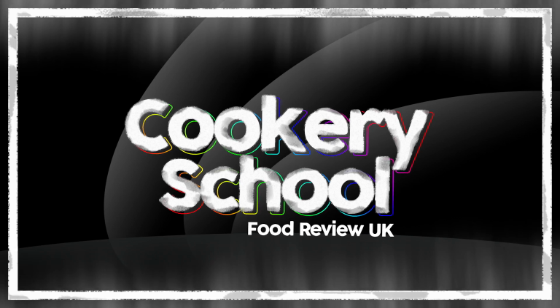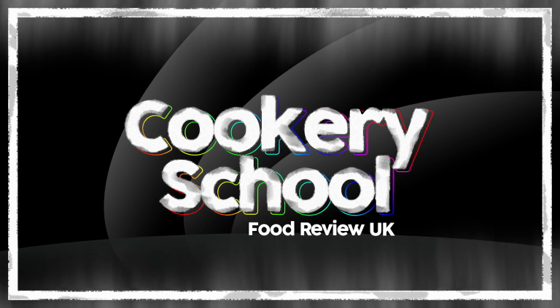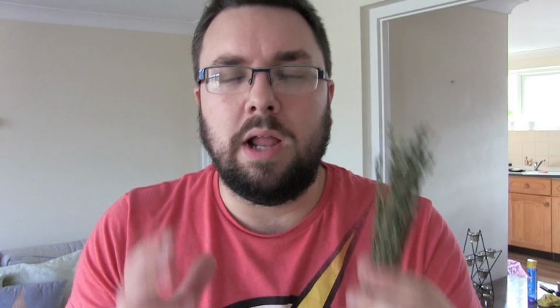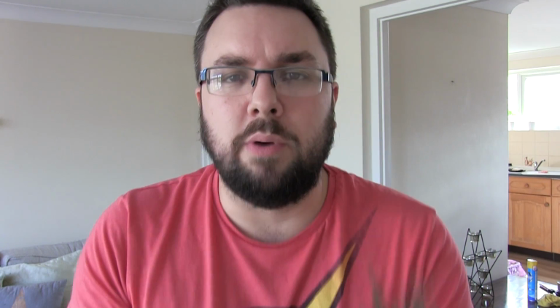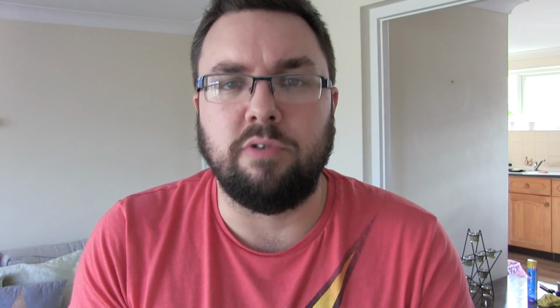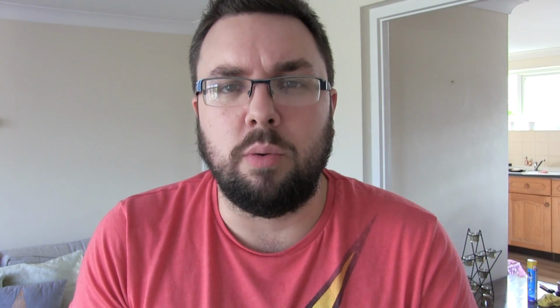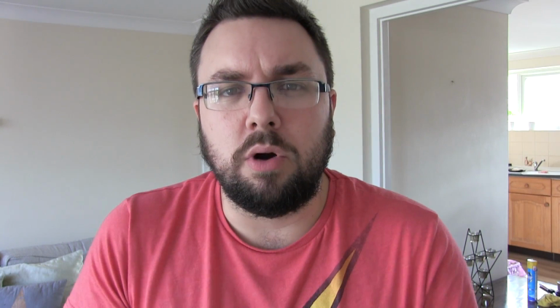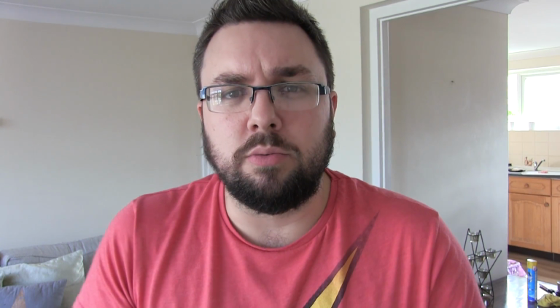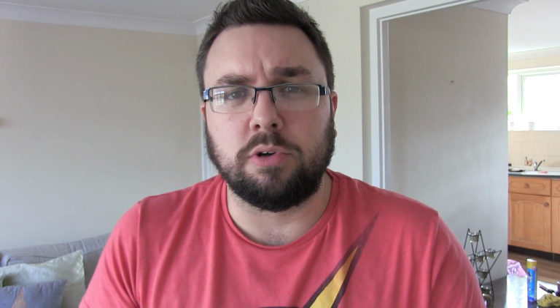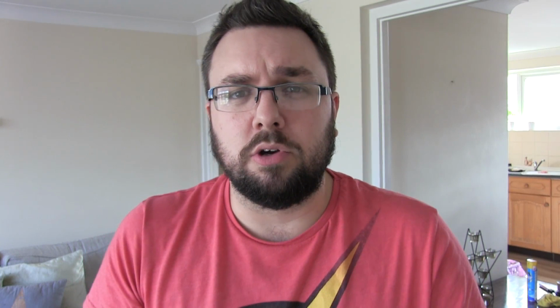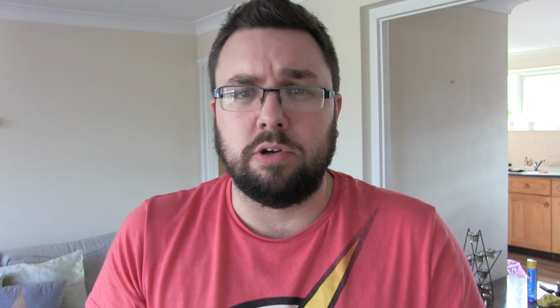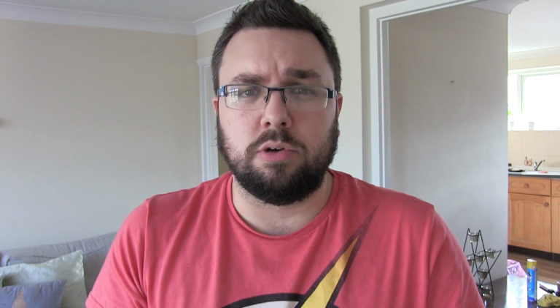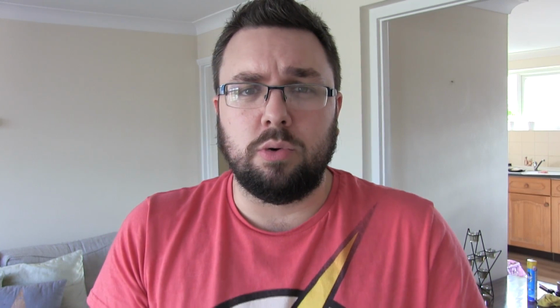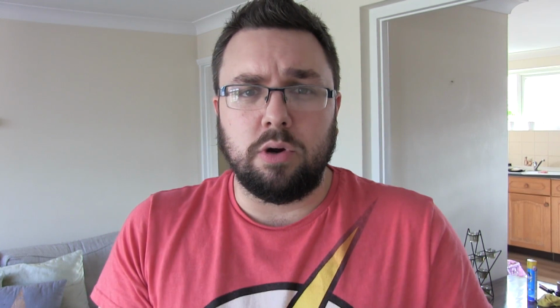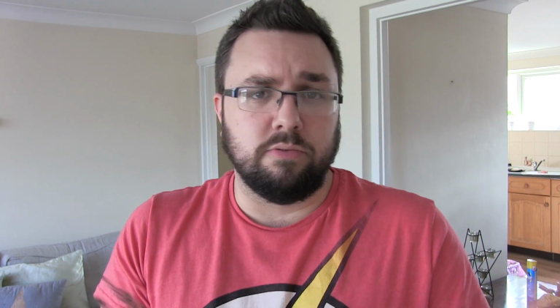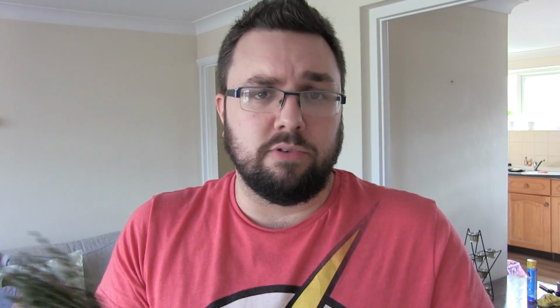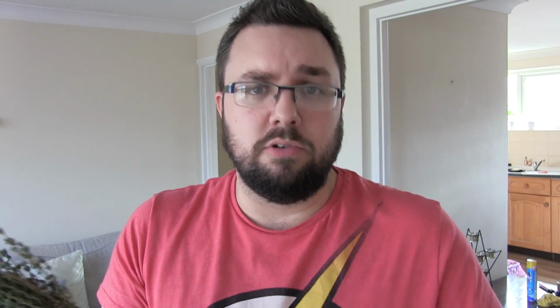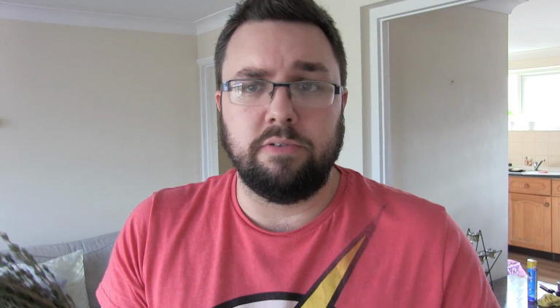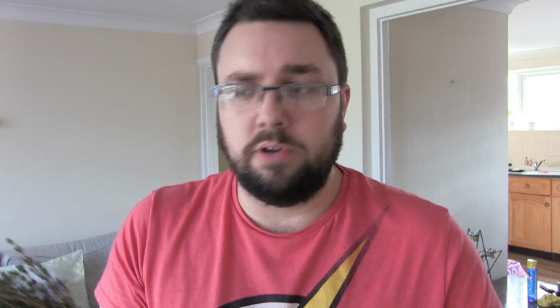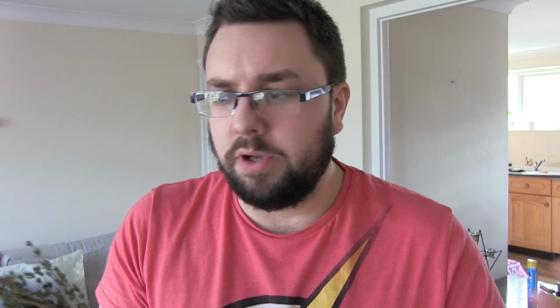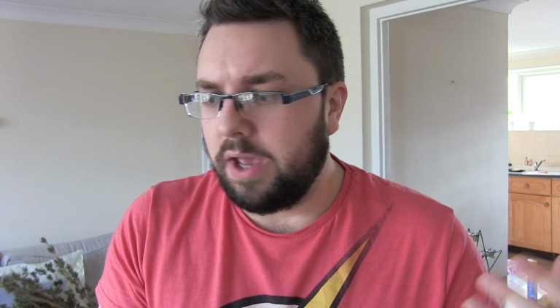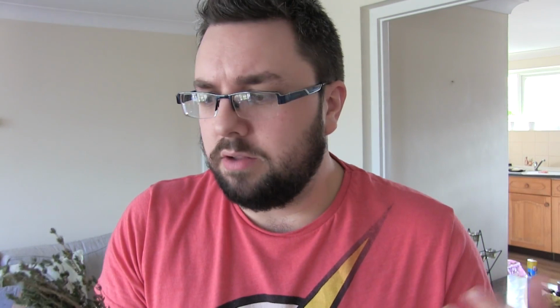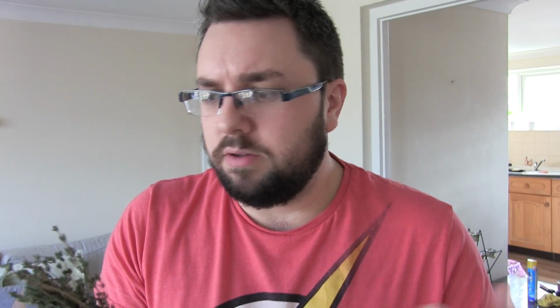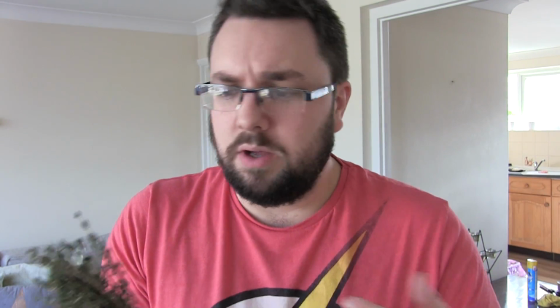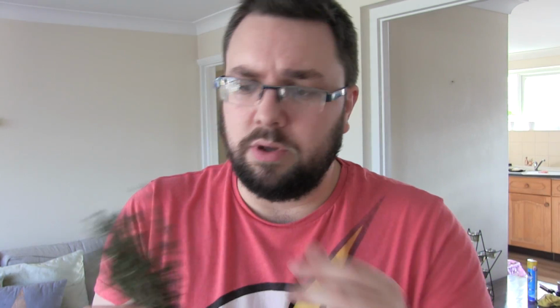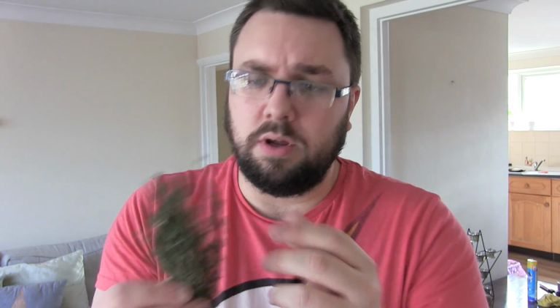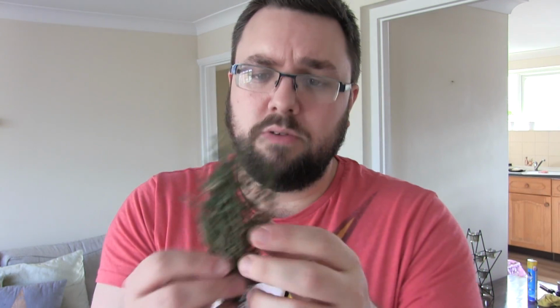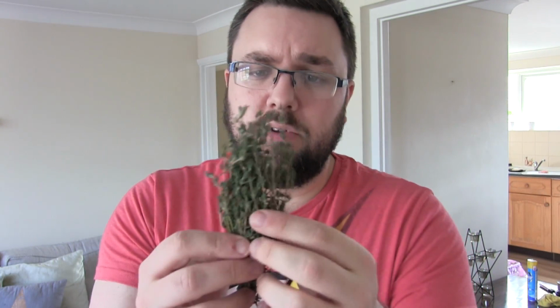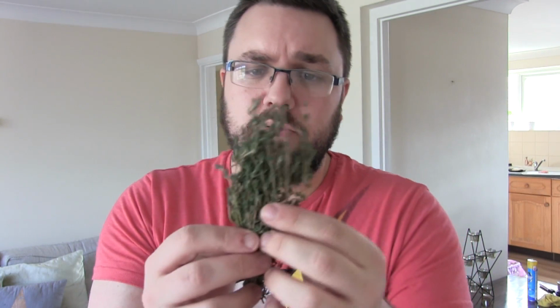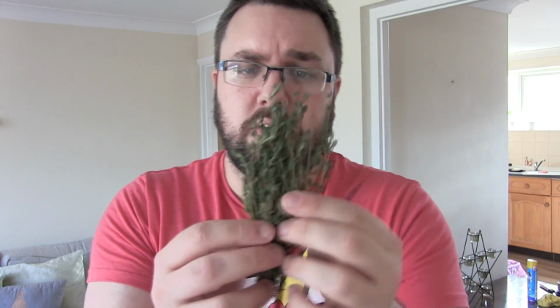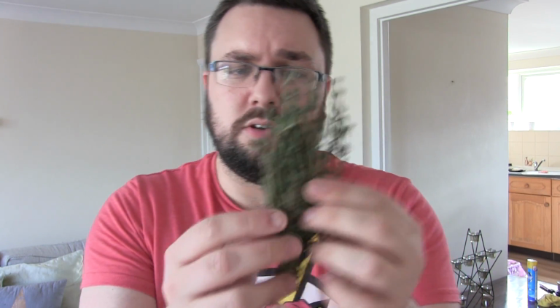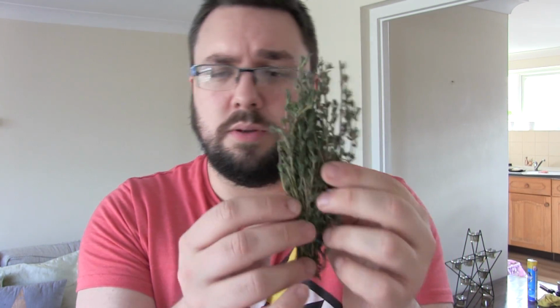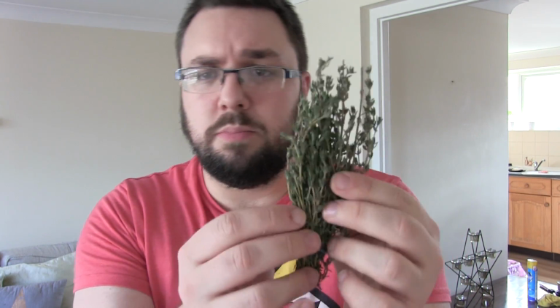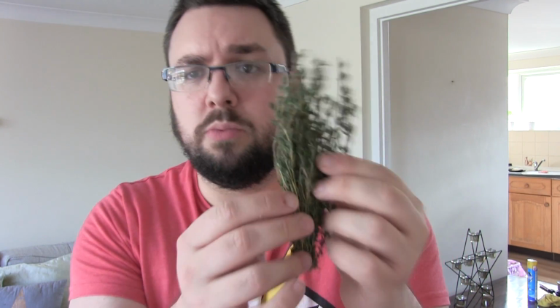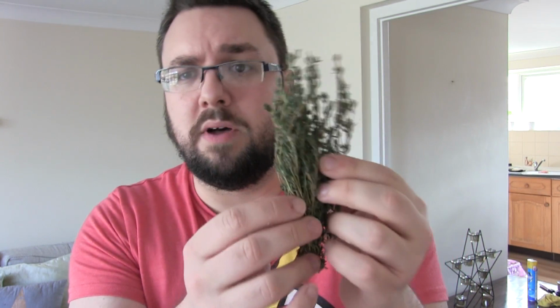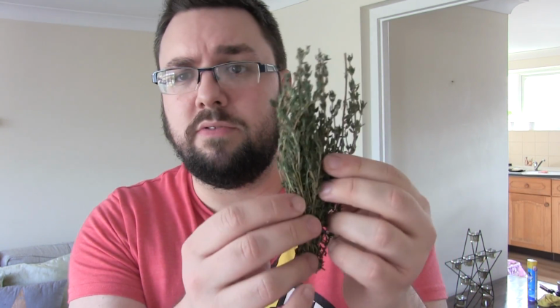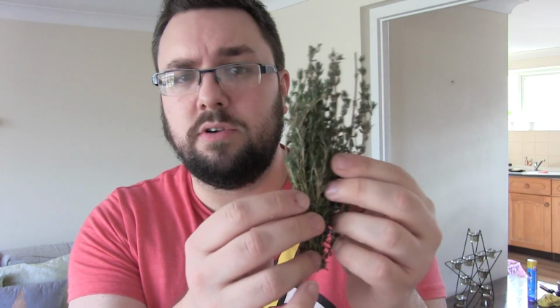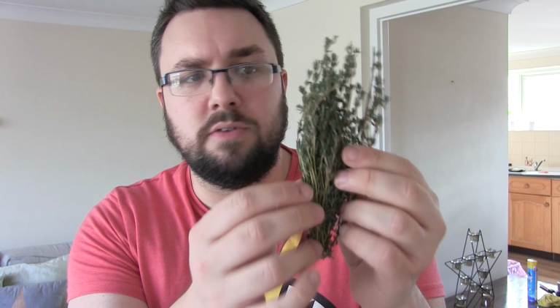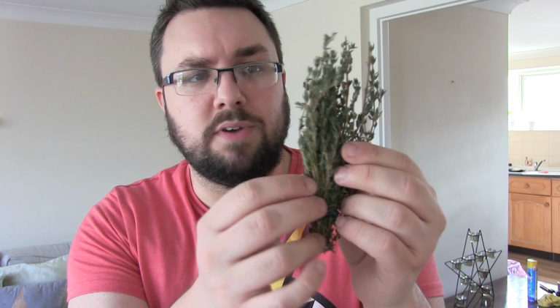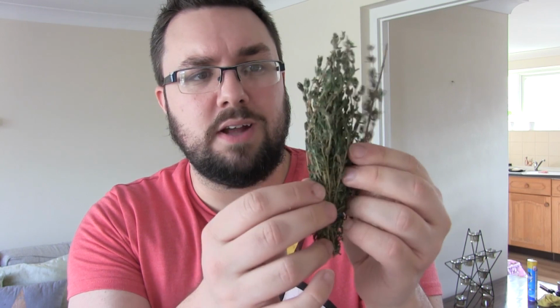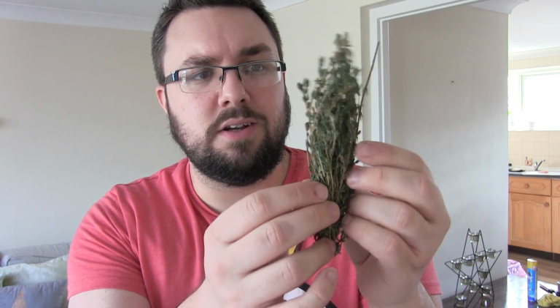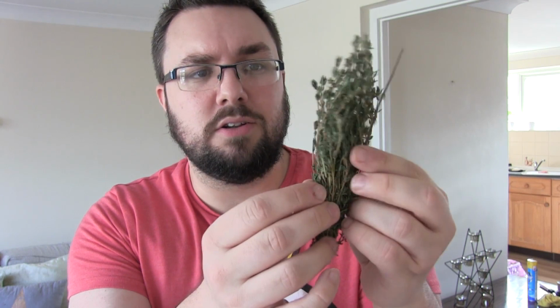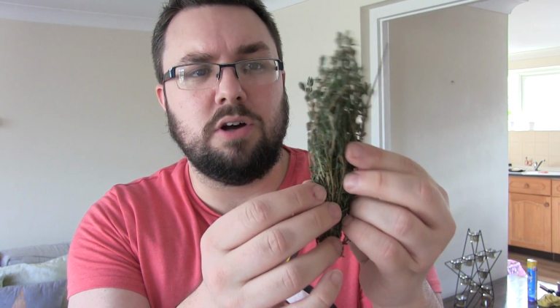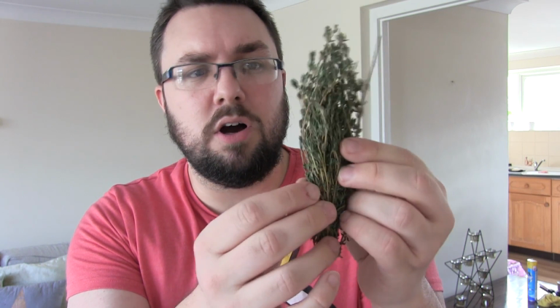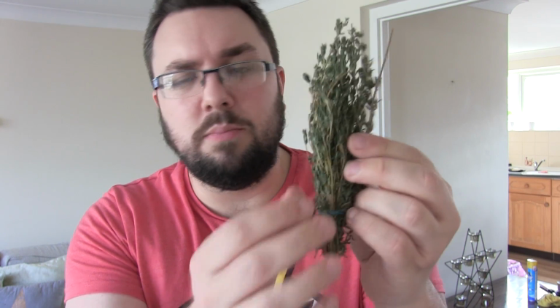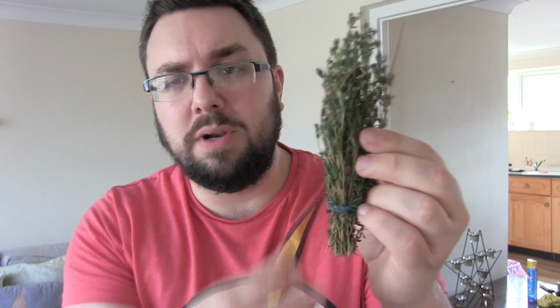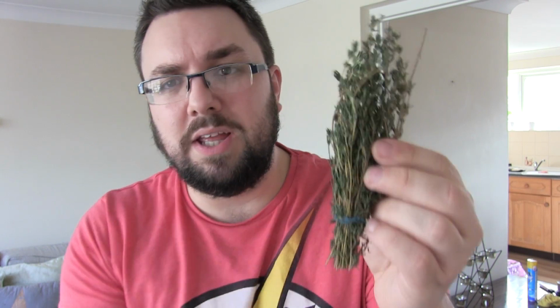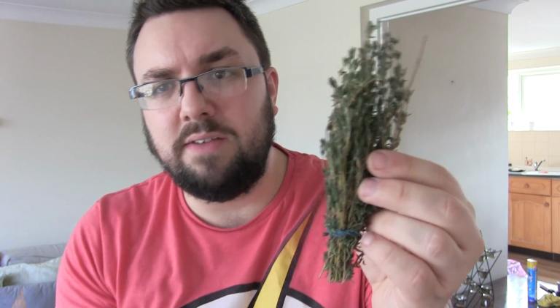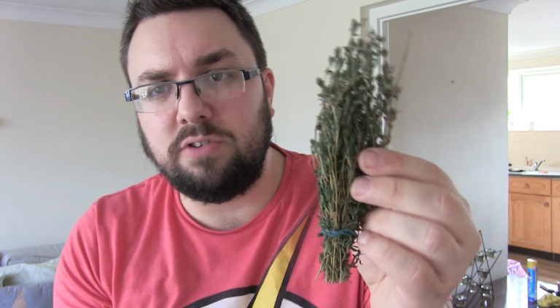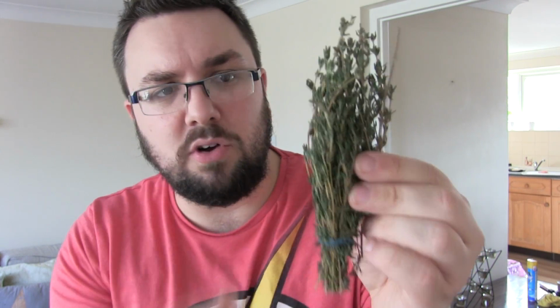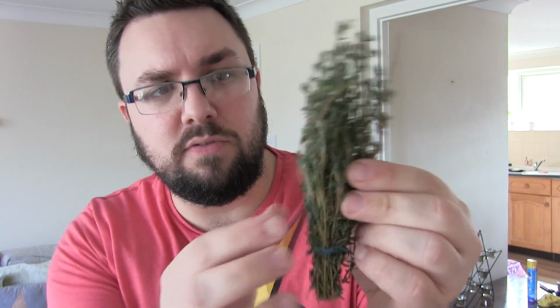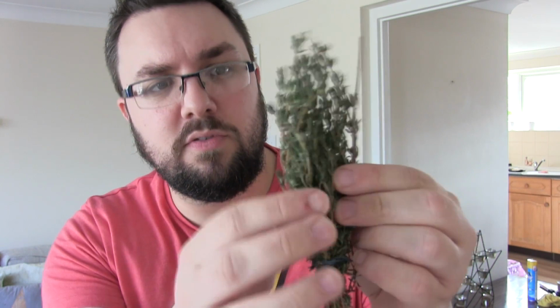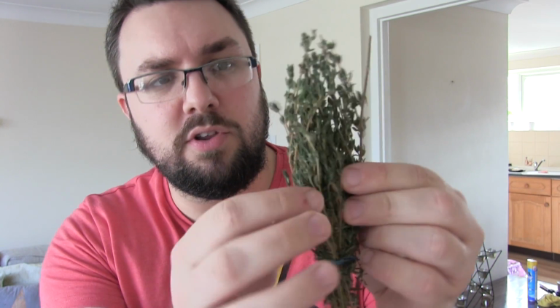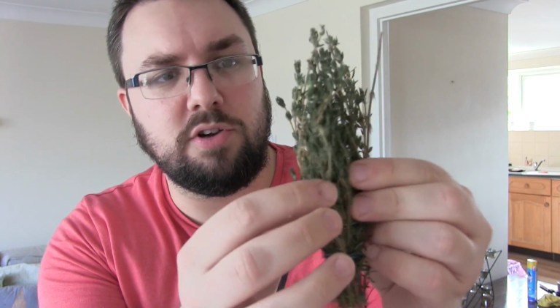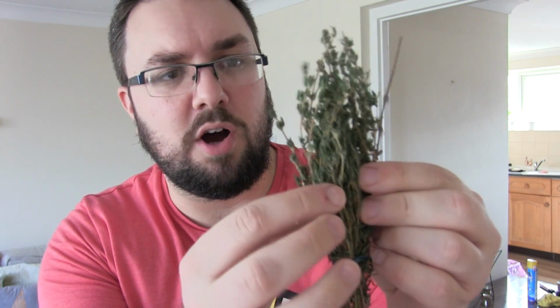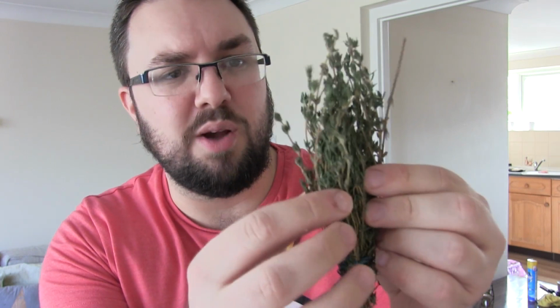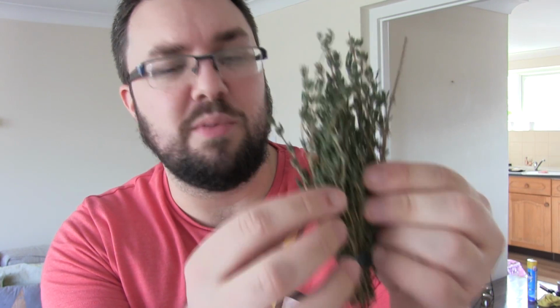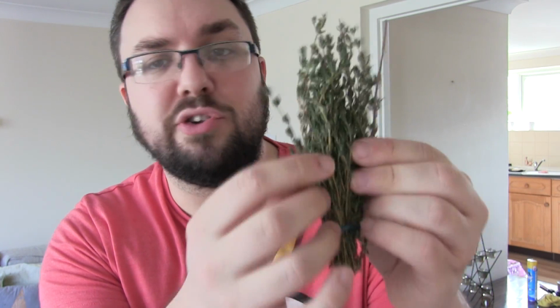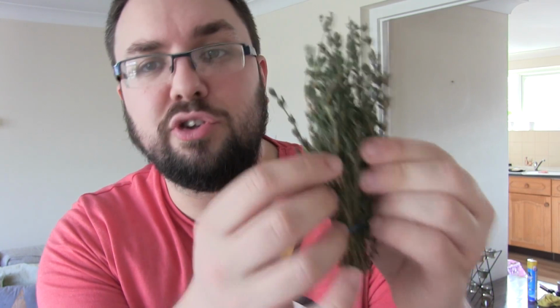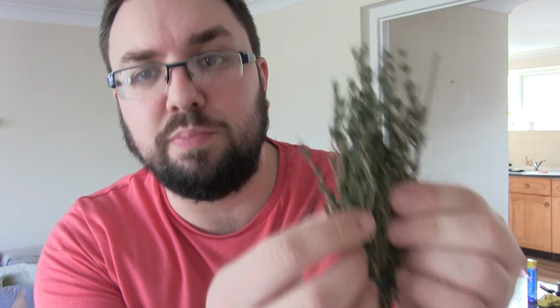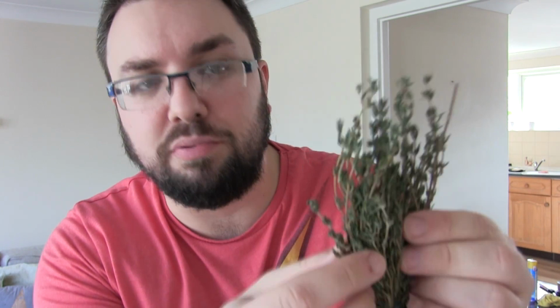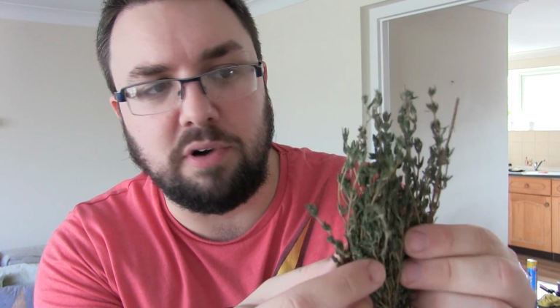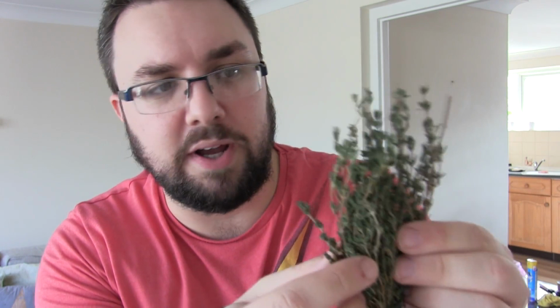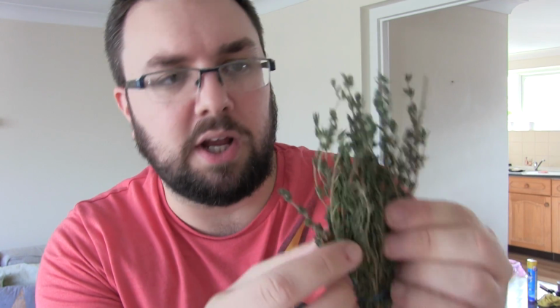Hello everyone, welcome to Cookery School here on Food Review UK. Today we're going to go through the very simple method of getting thyme leaves off of the thyme sprig.